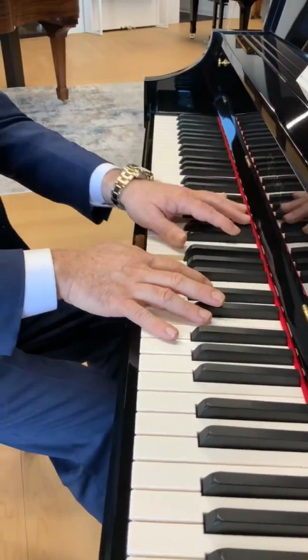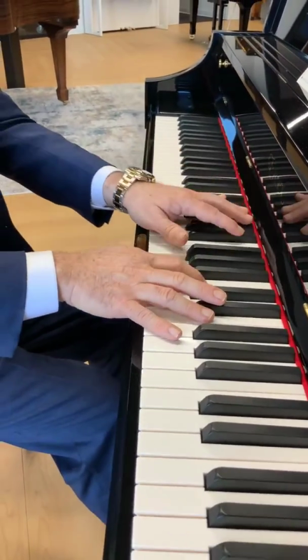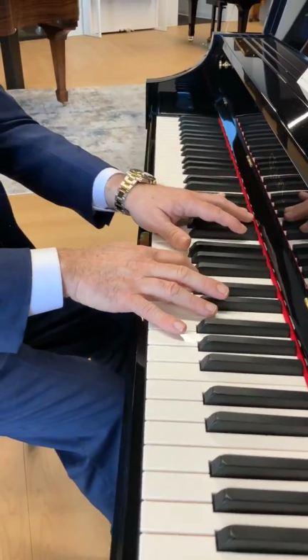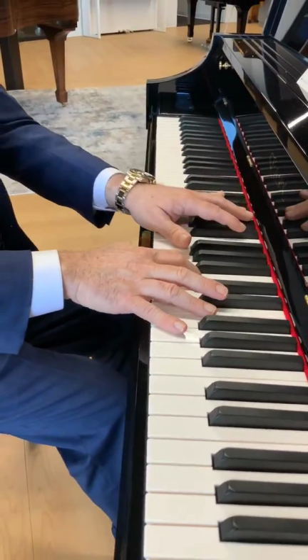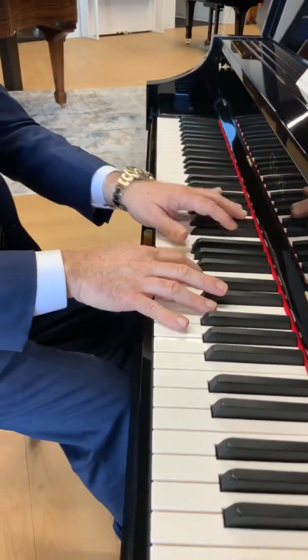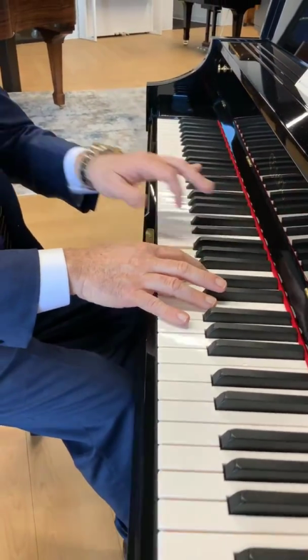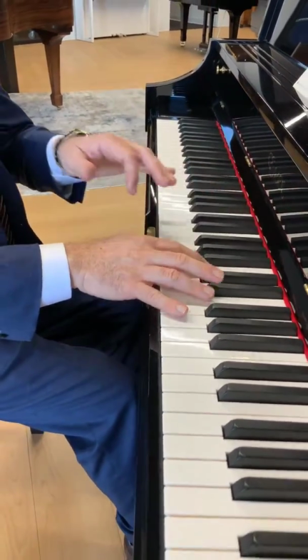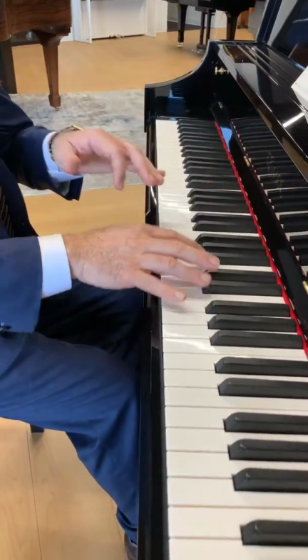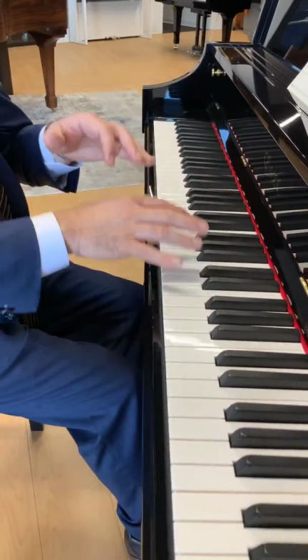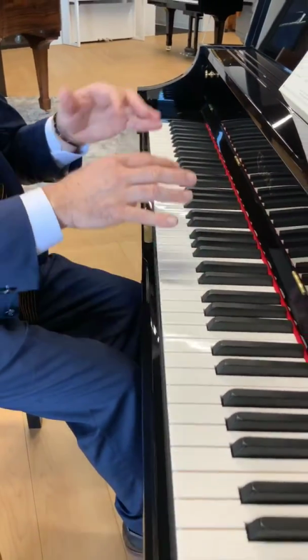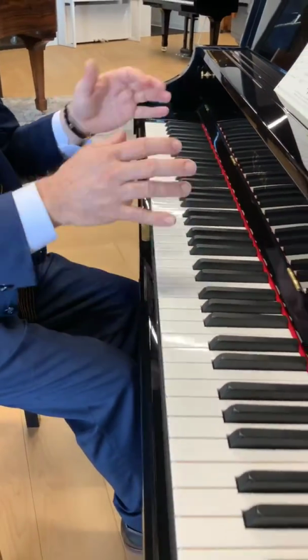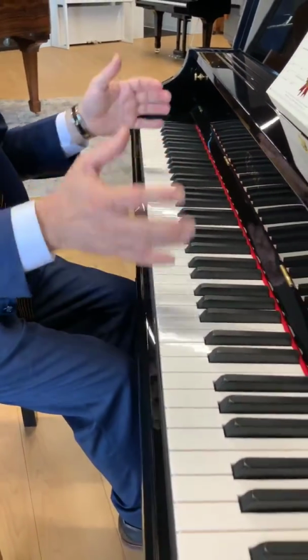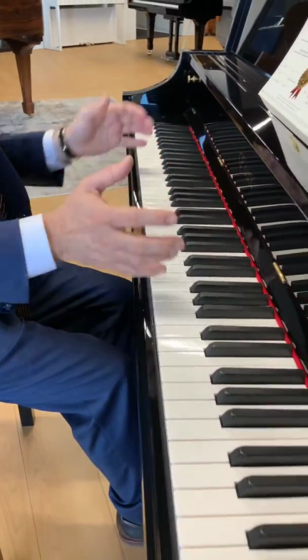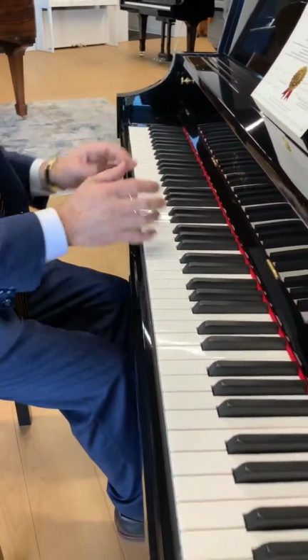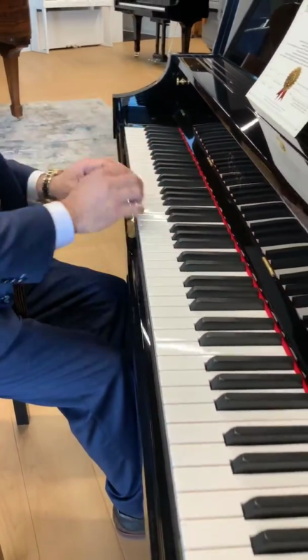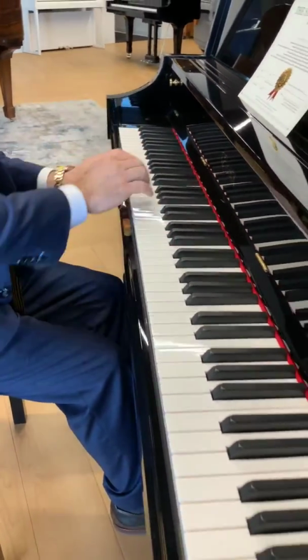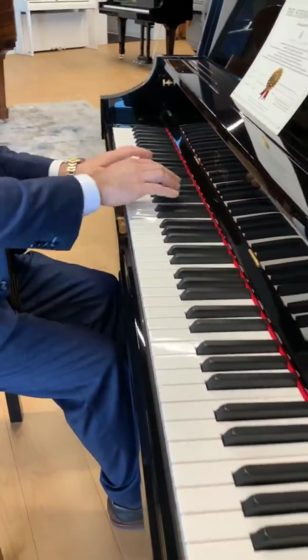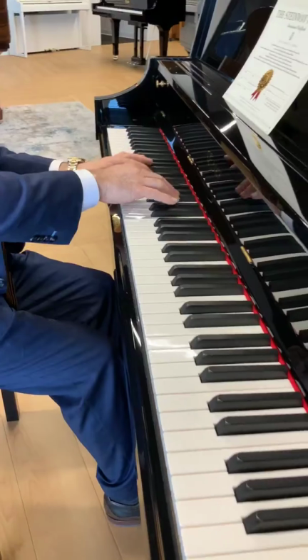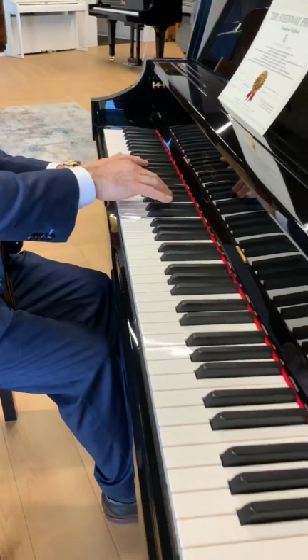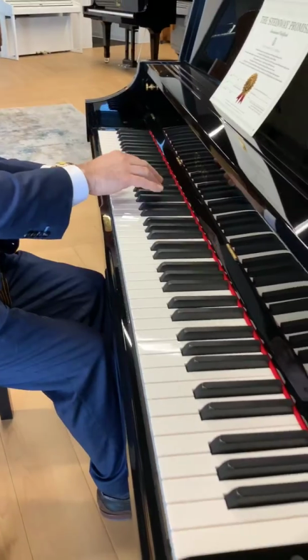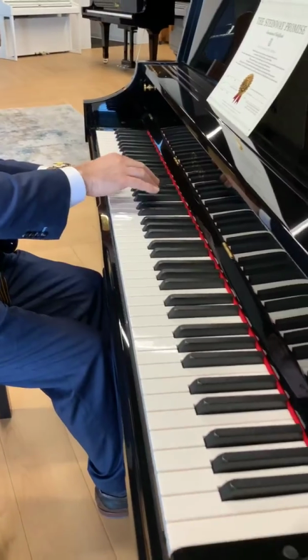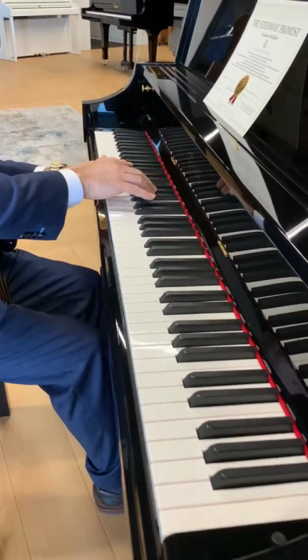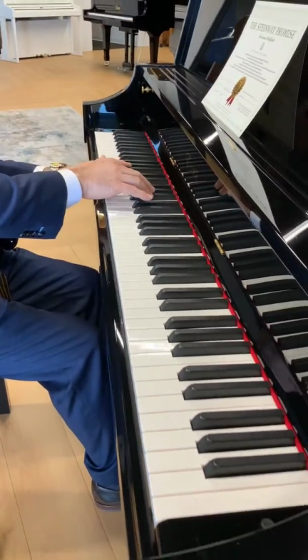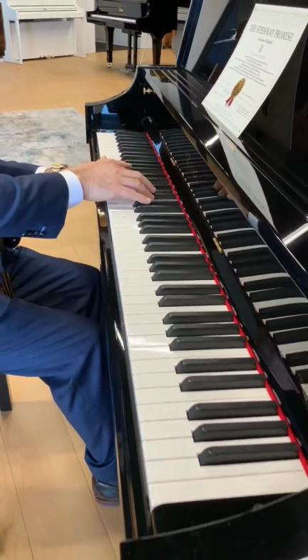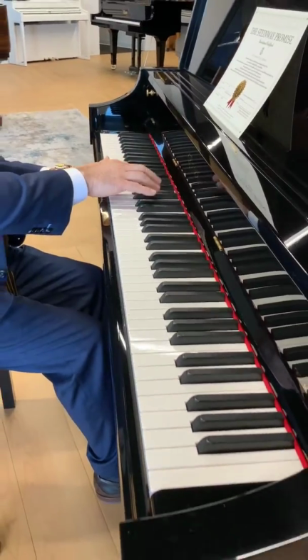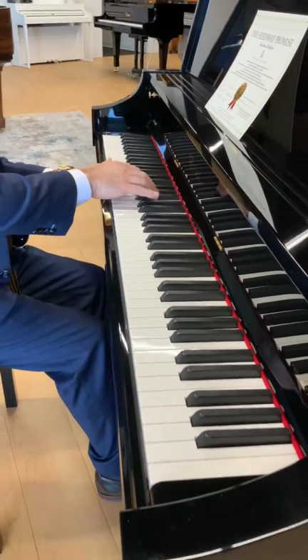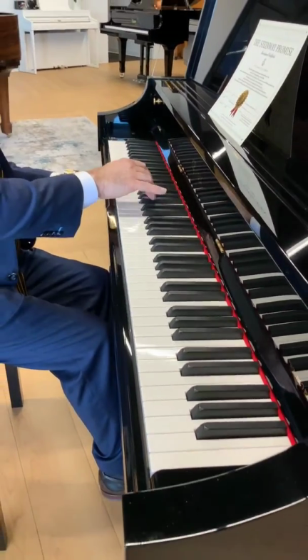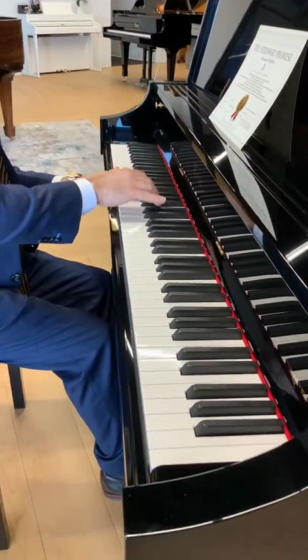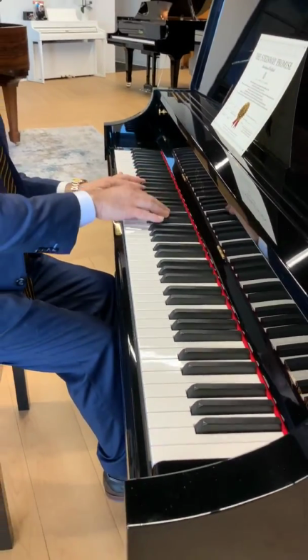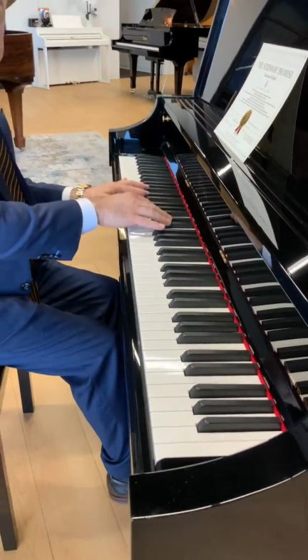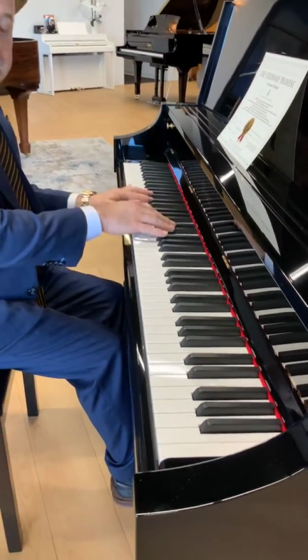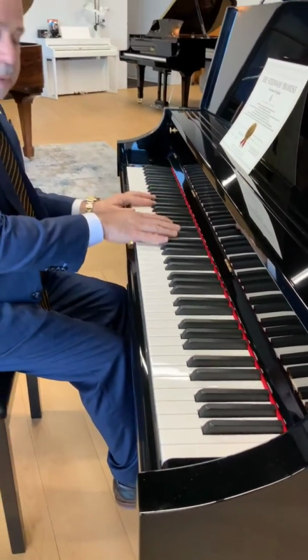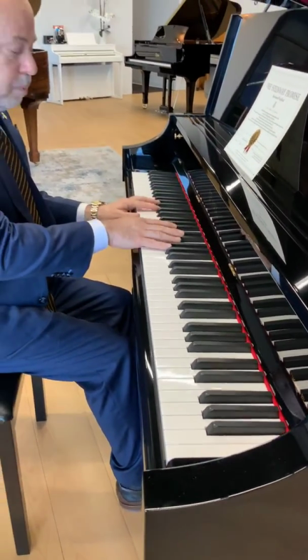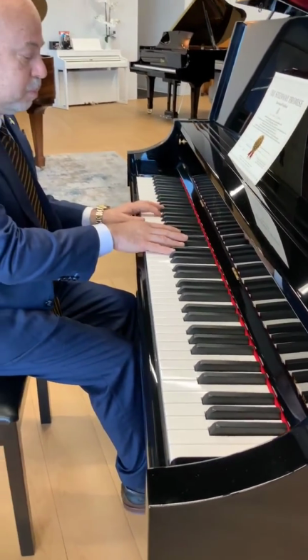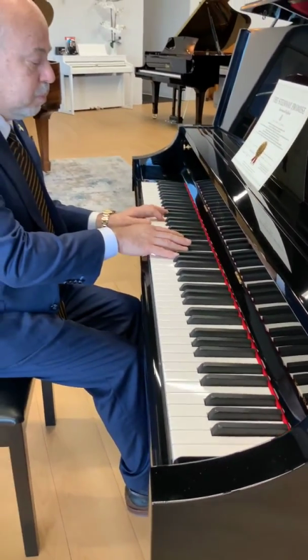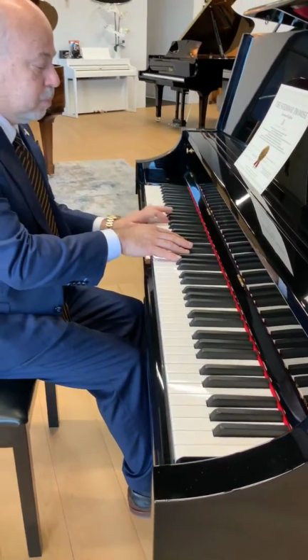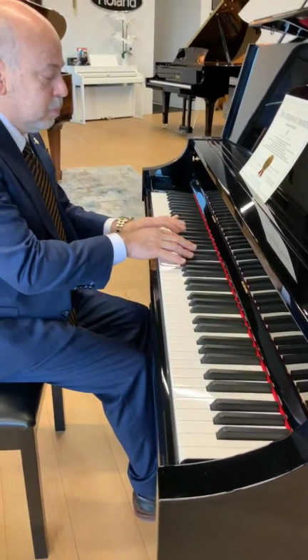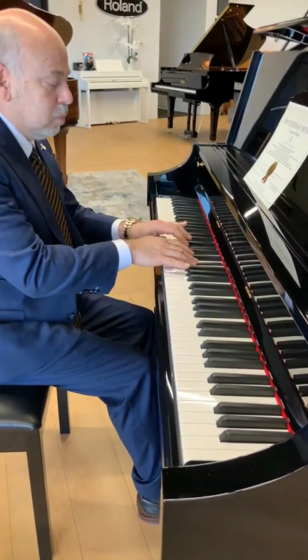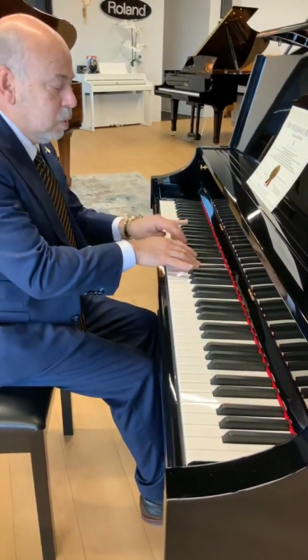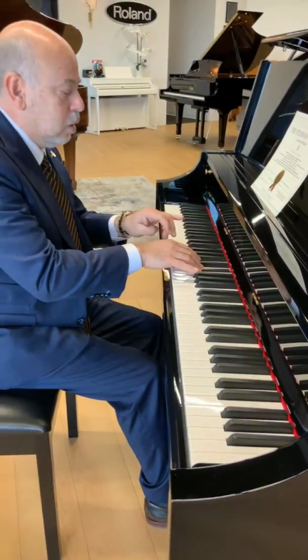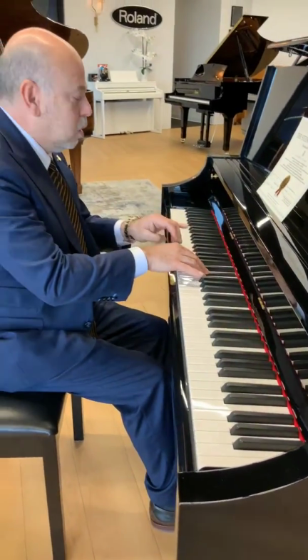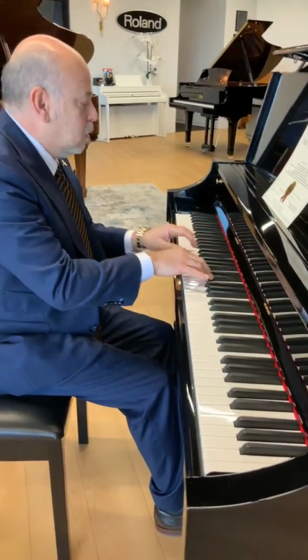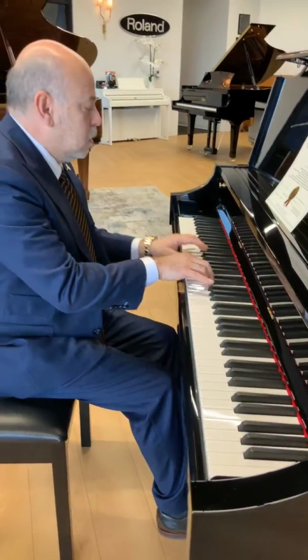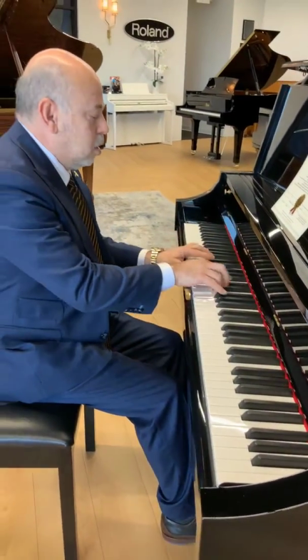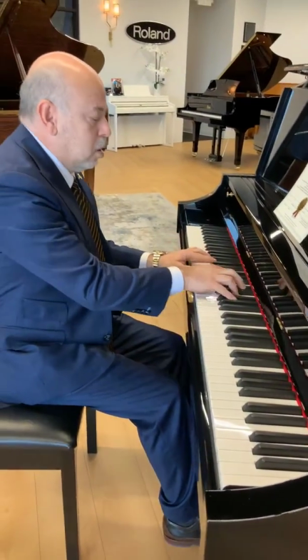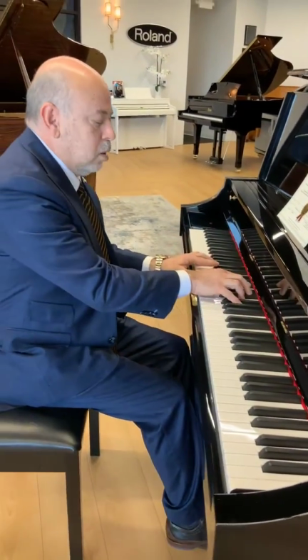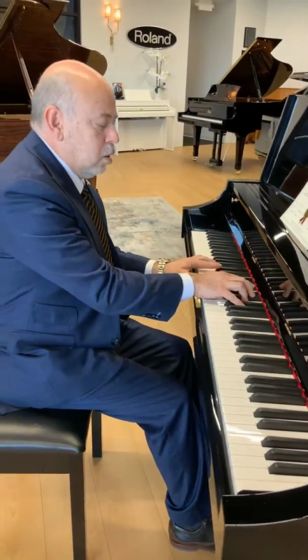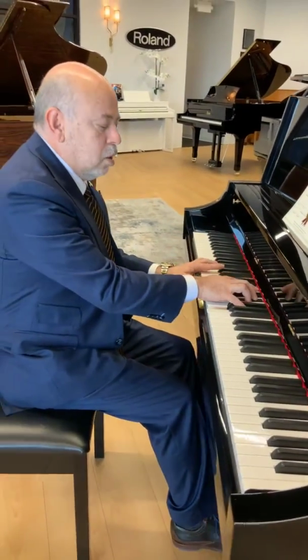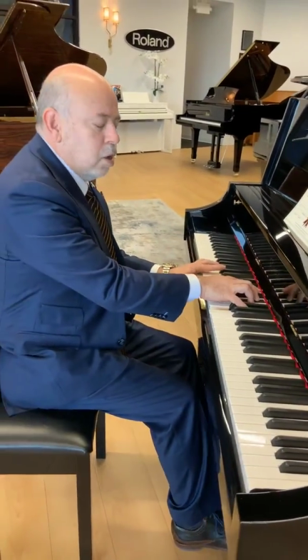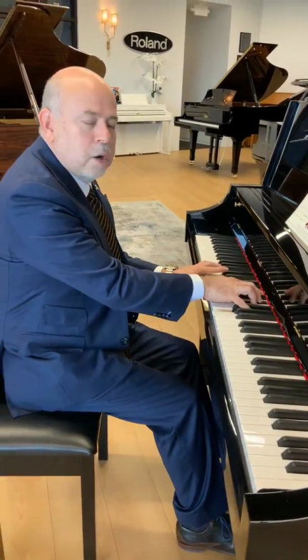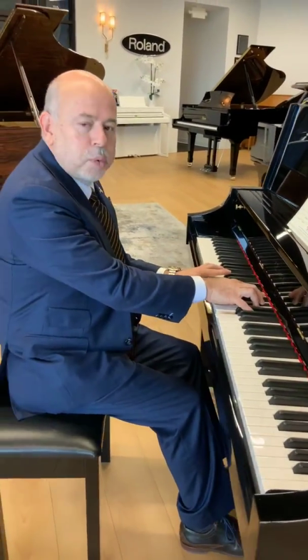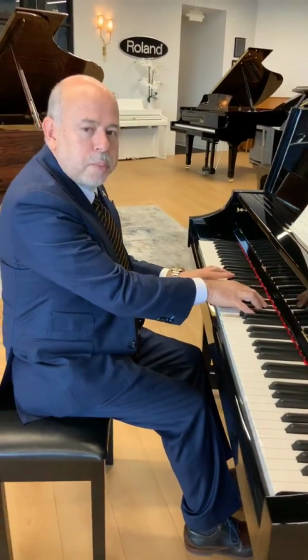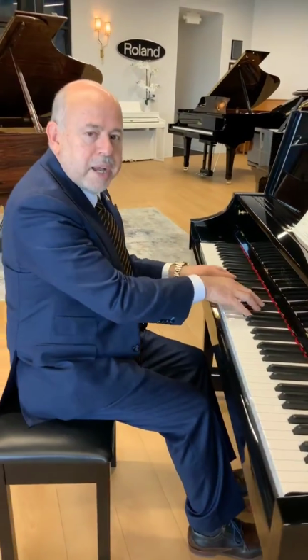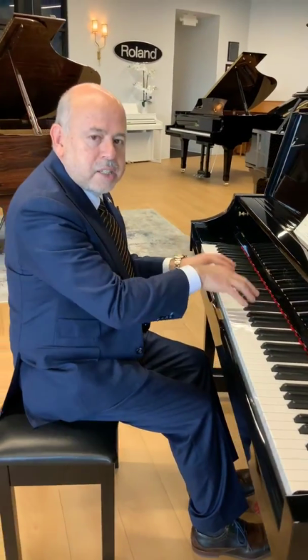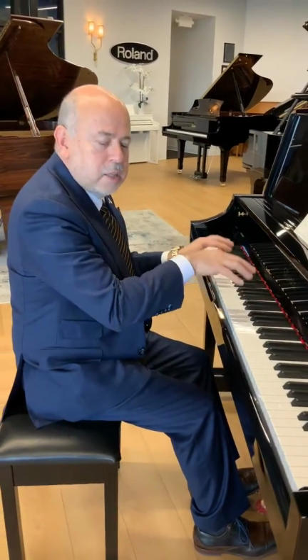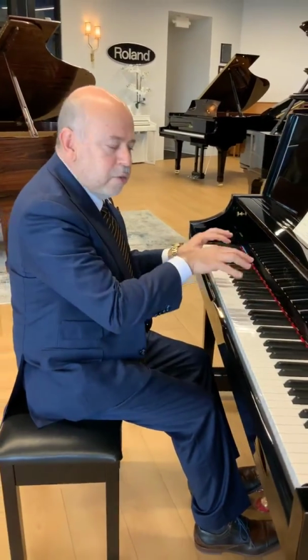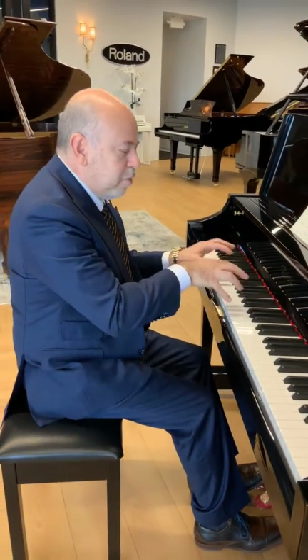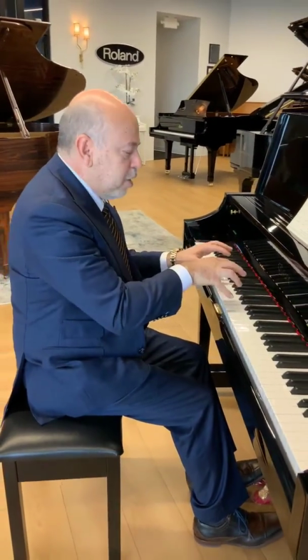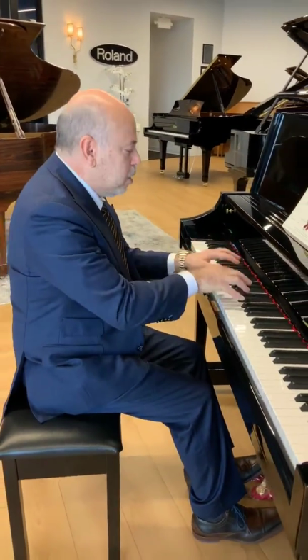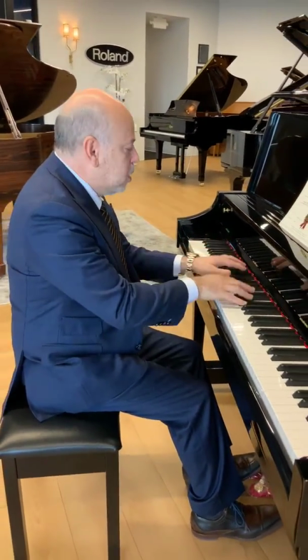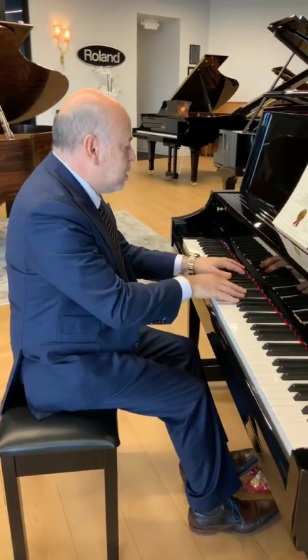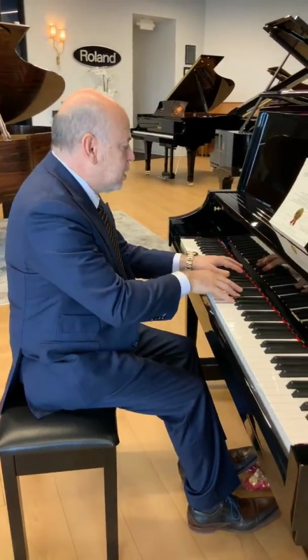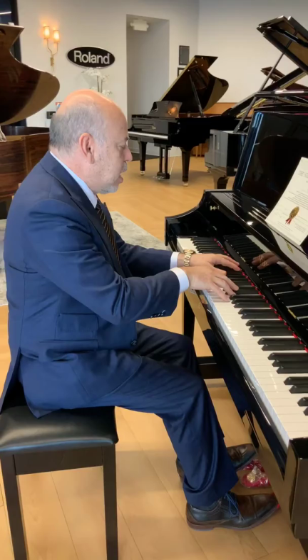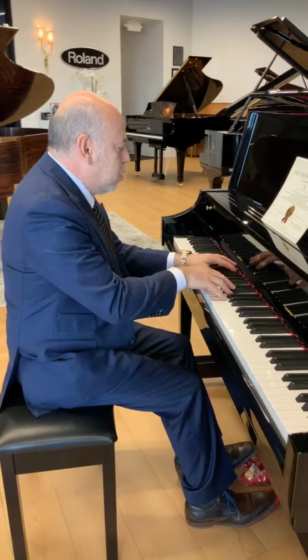Great way to get a piano on a budget, no compromising on feel and sound.